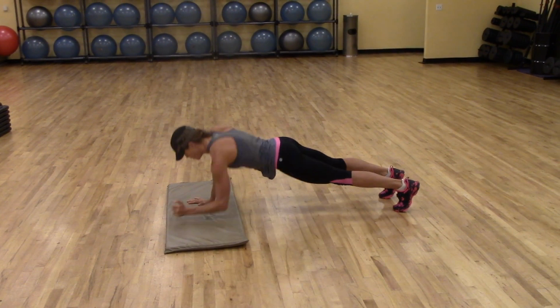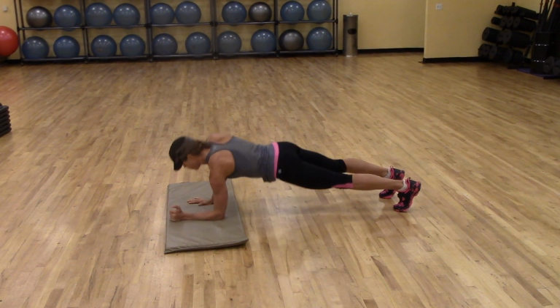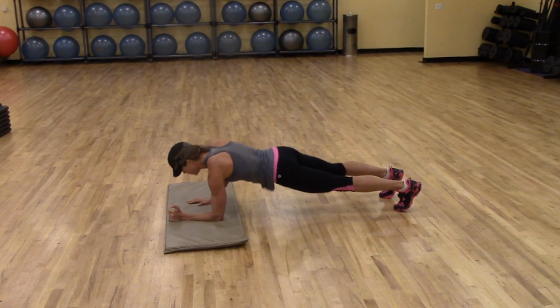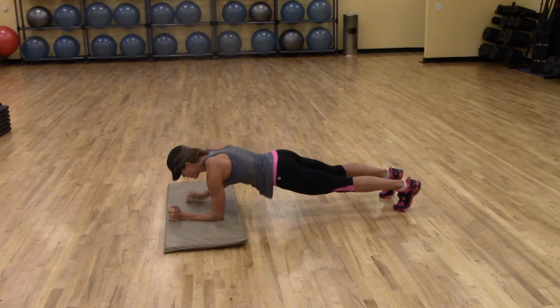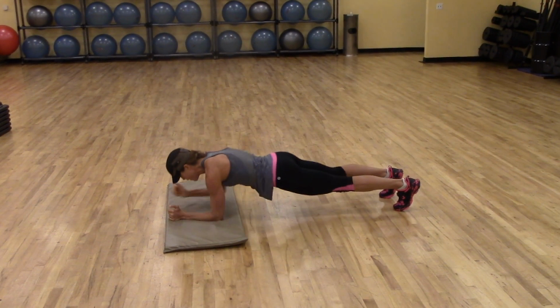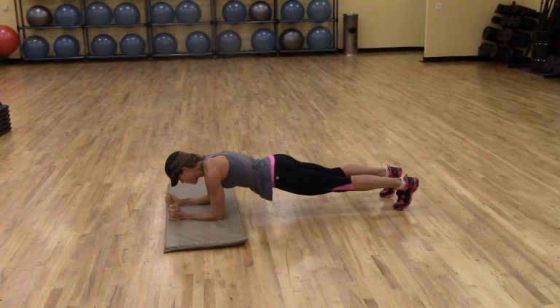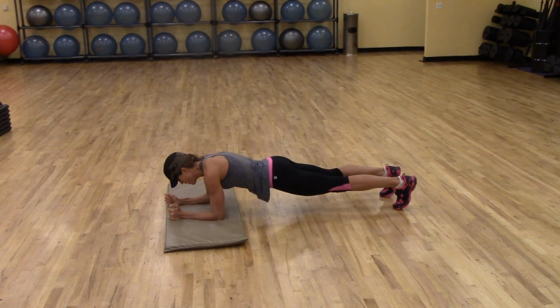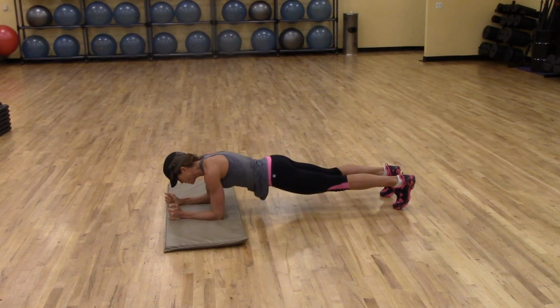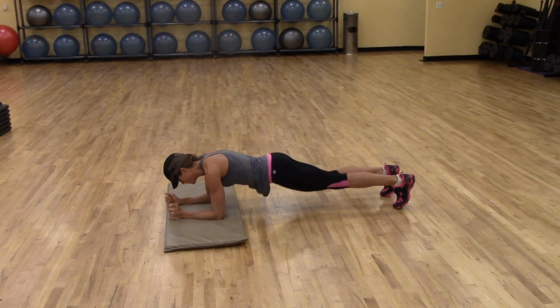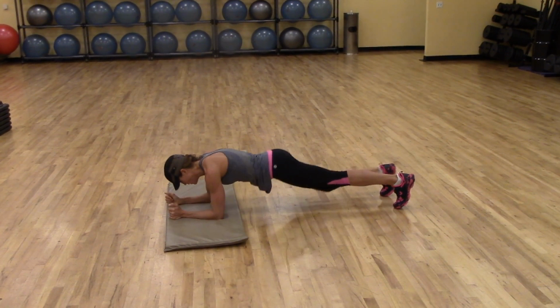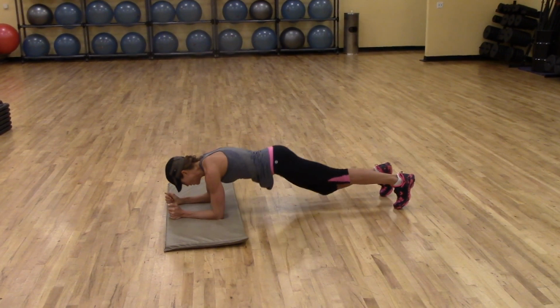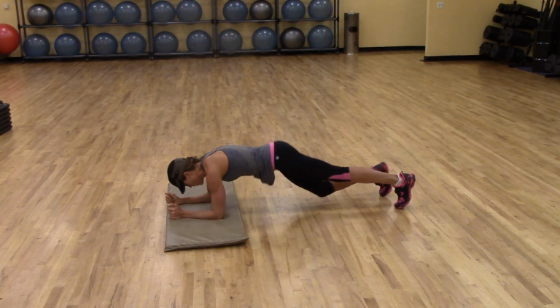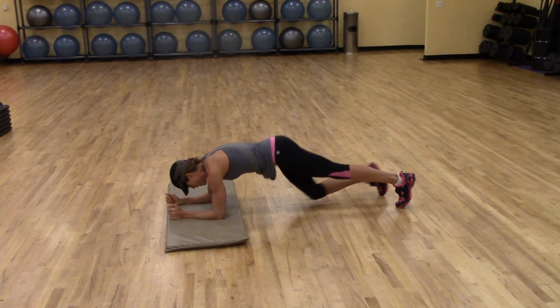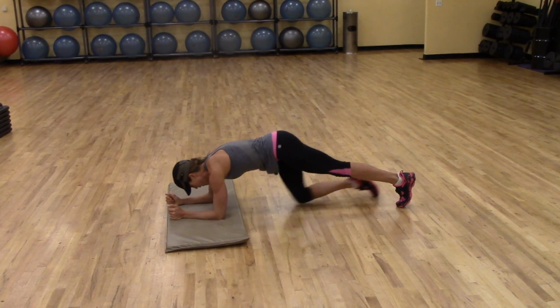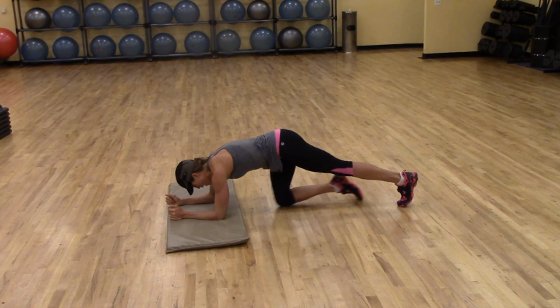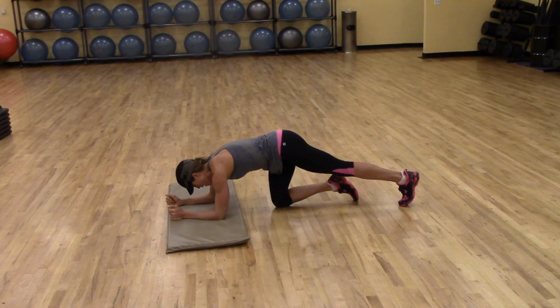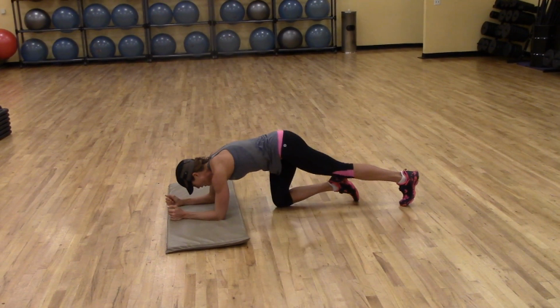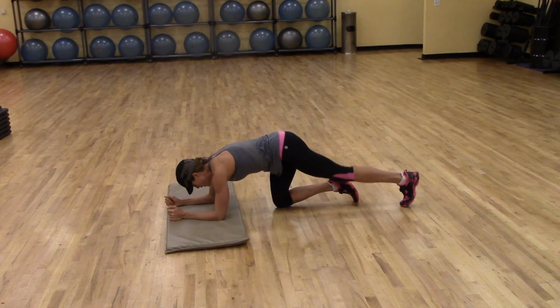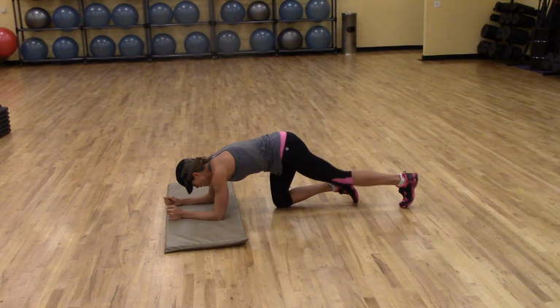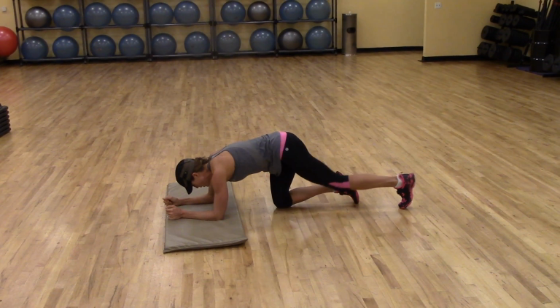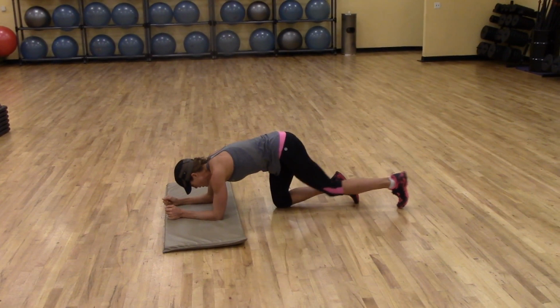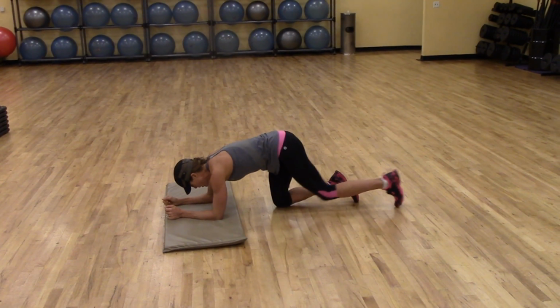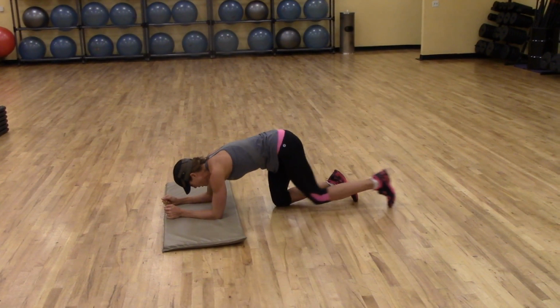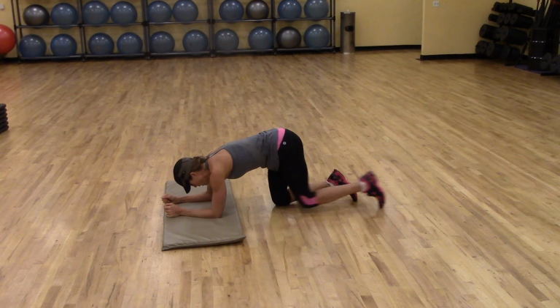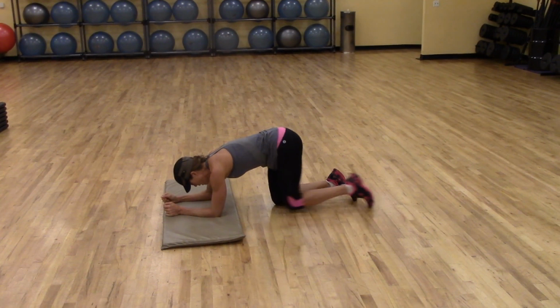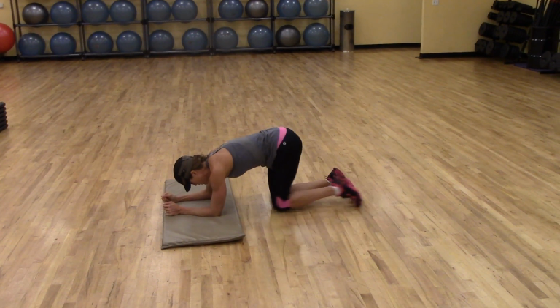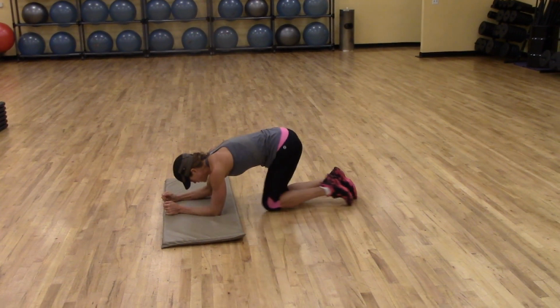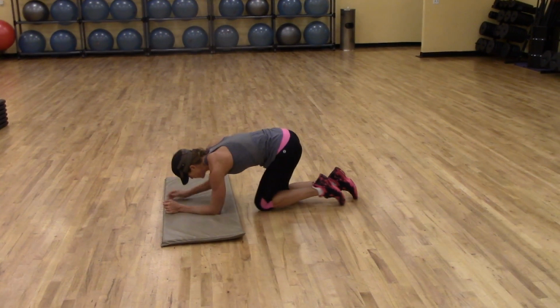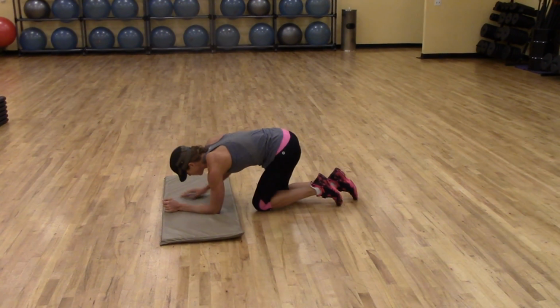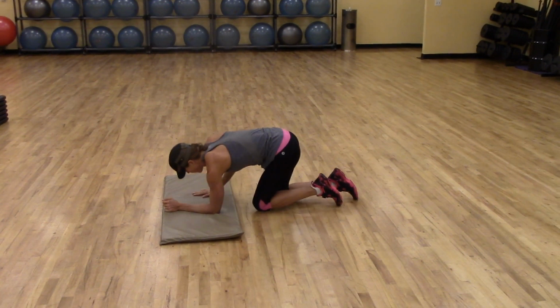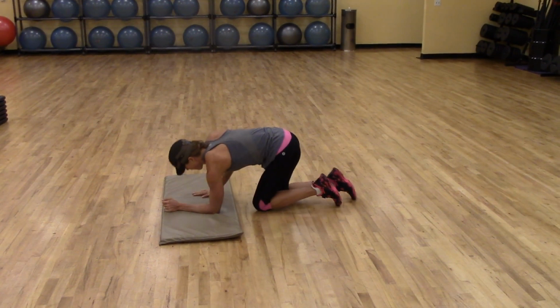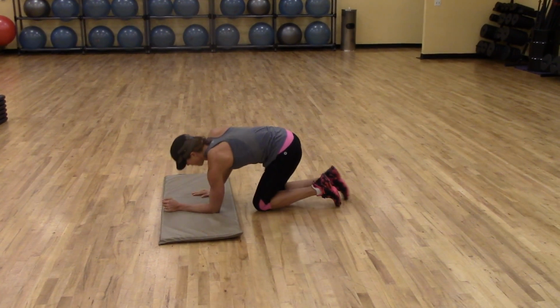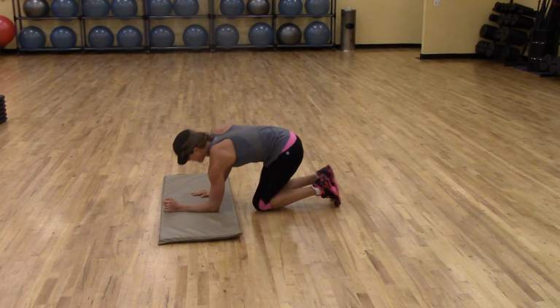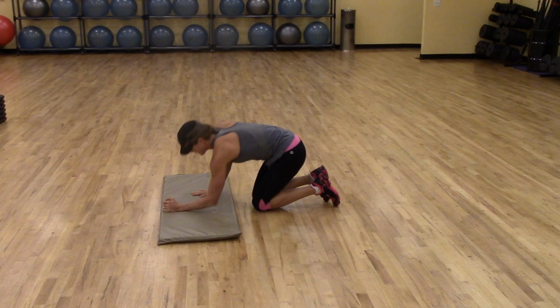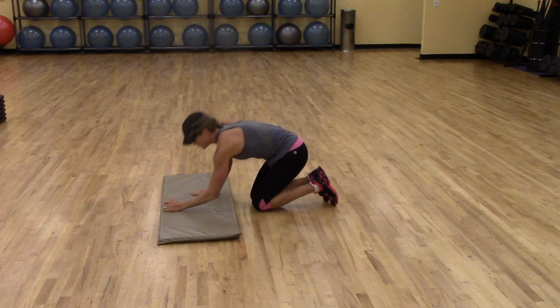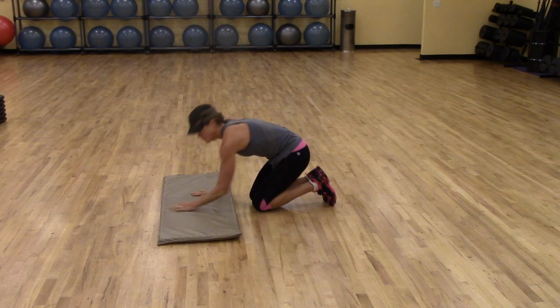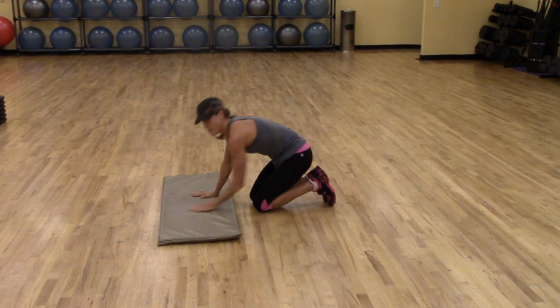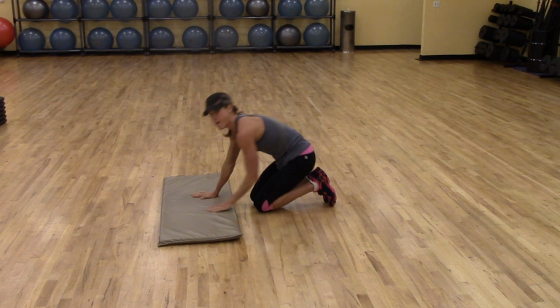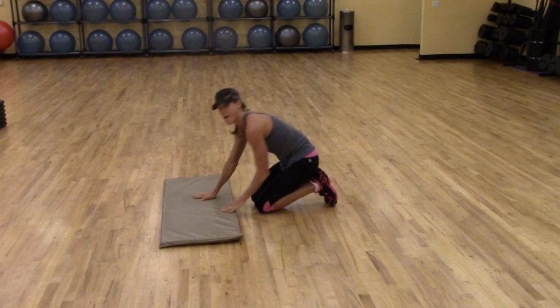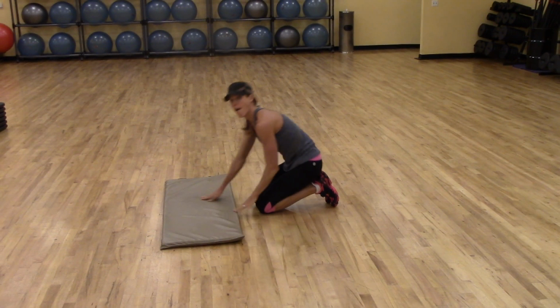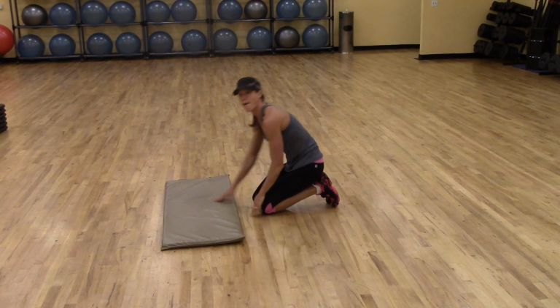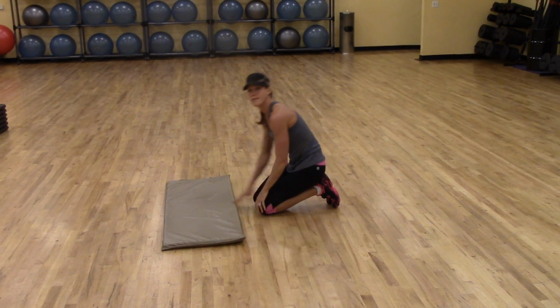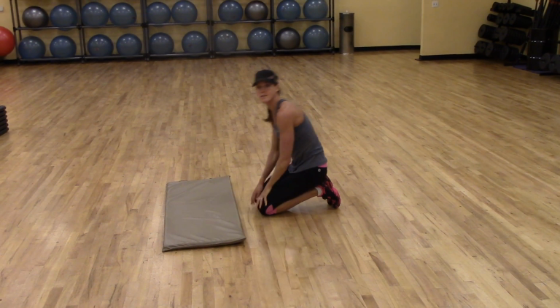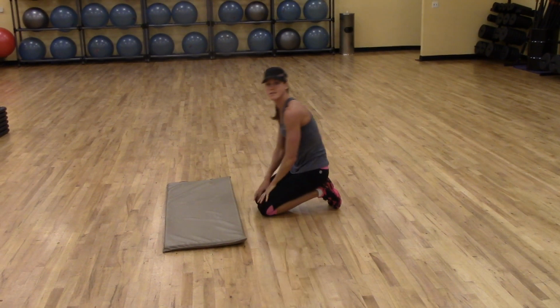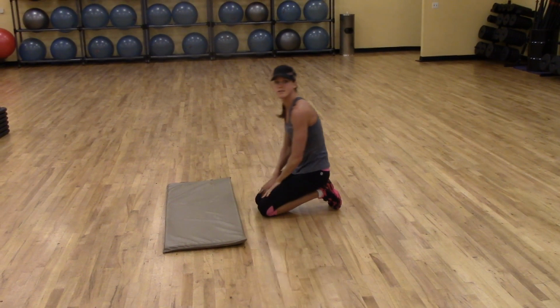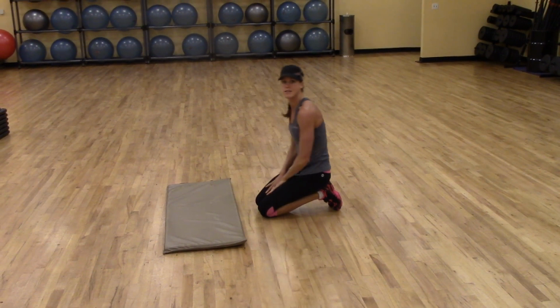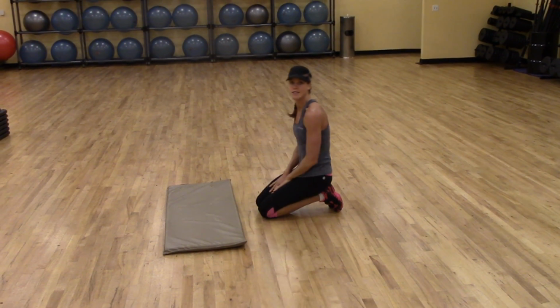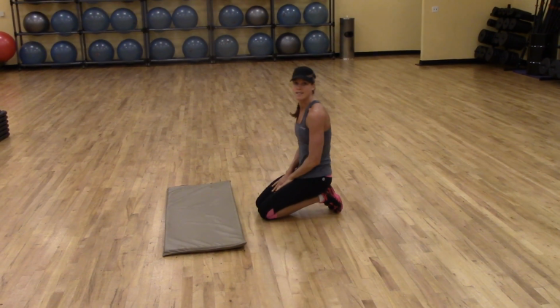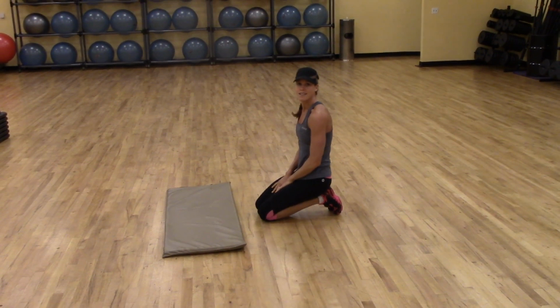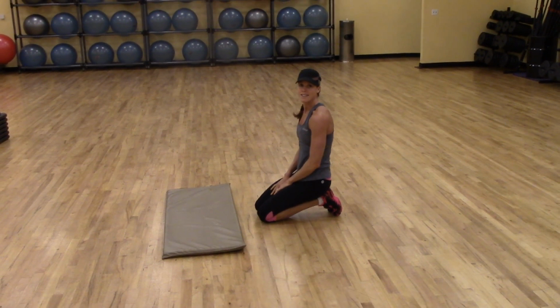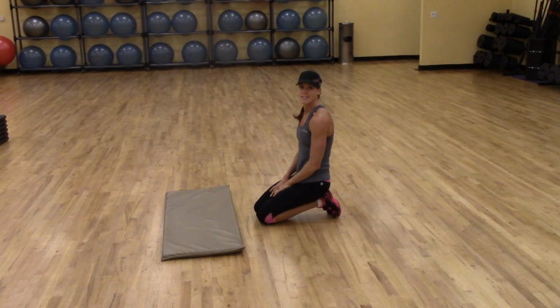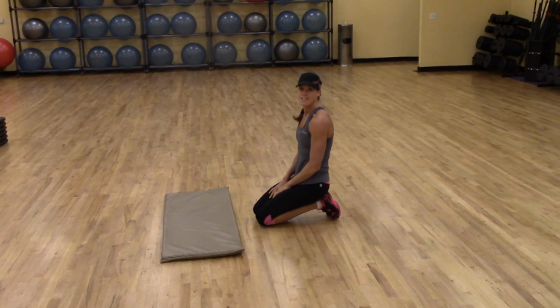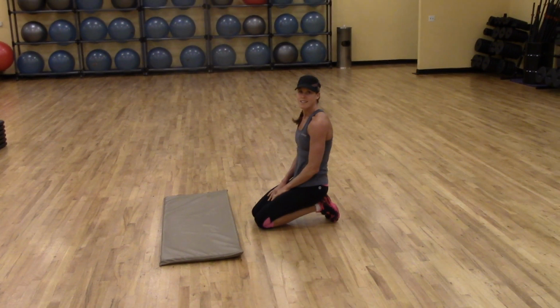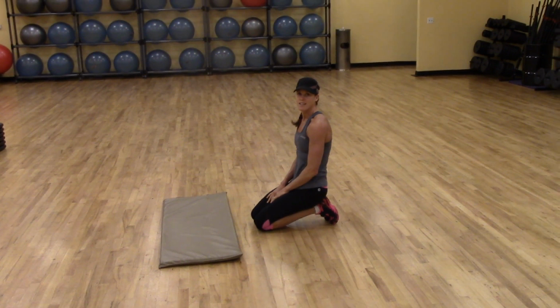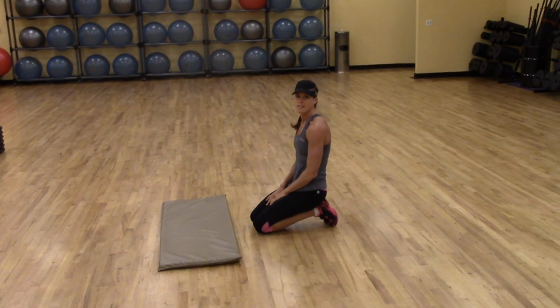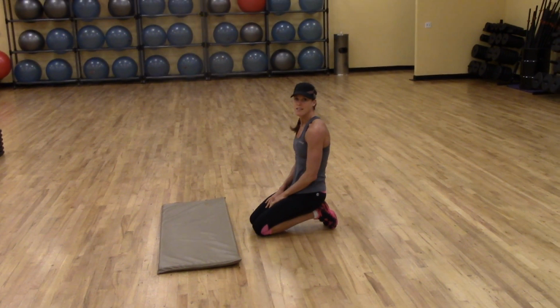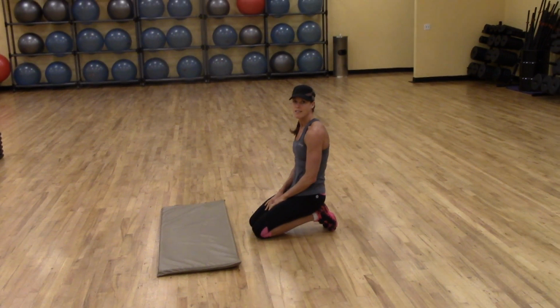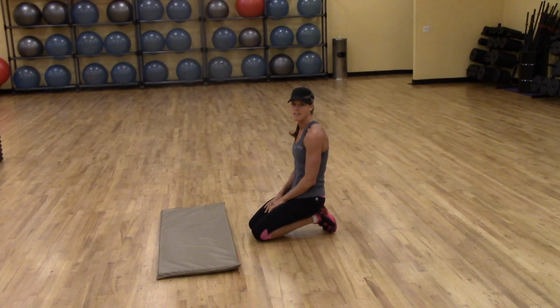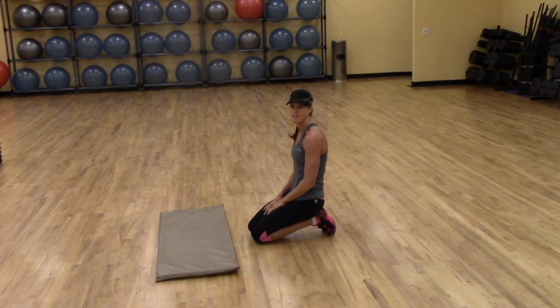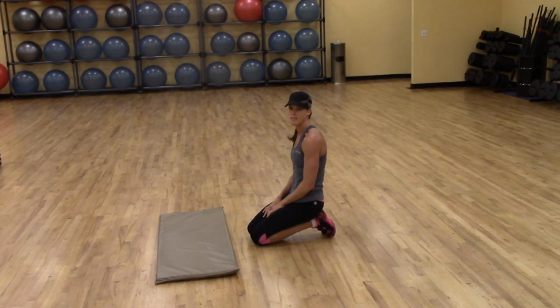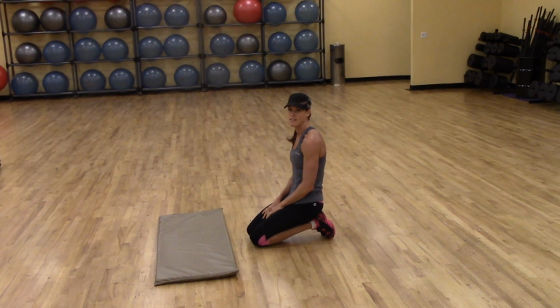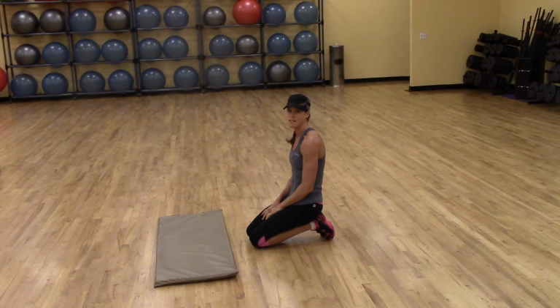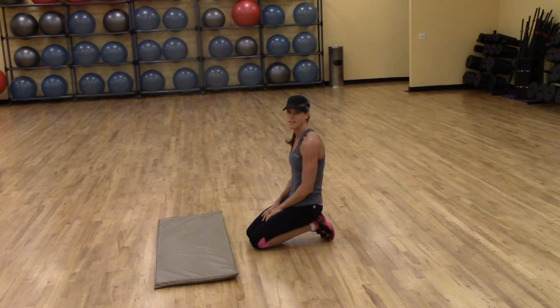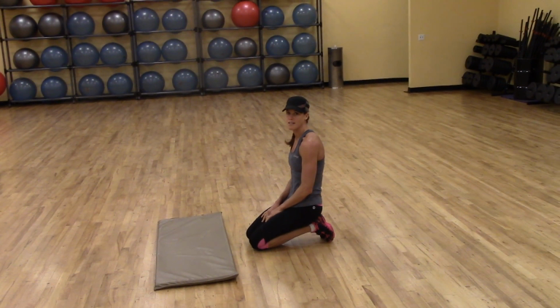That's good Mandy. That is our demonstration of an up-up-down-down plank. Thanks Mandy.